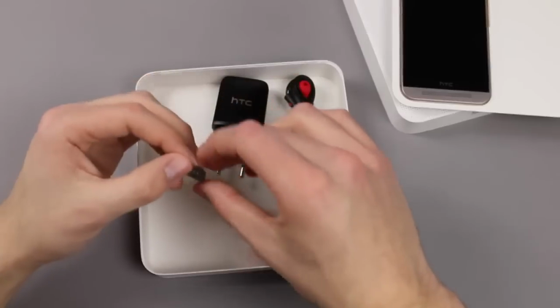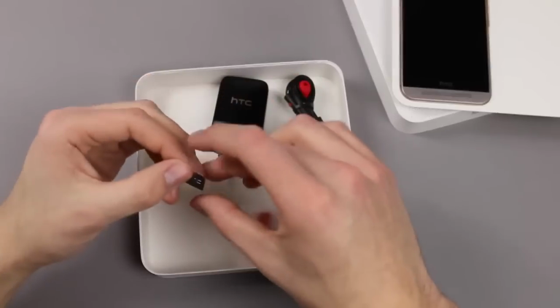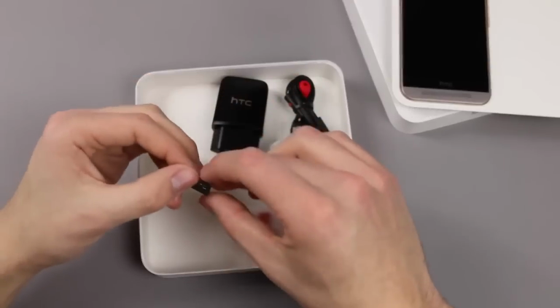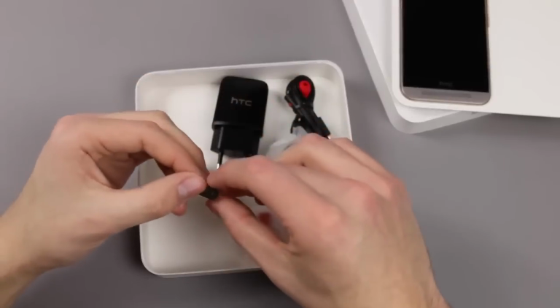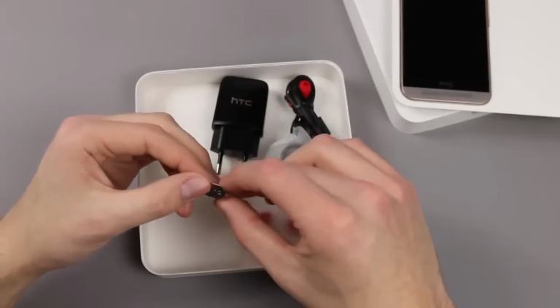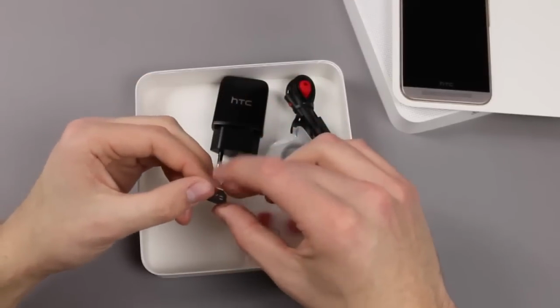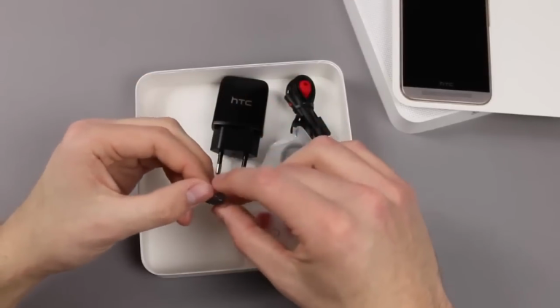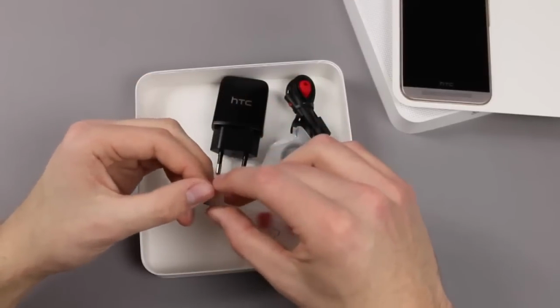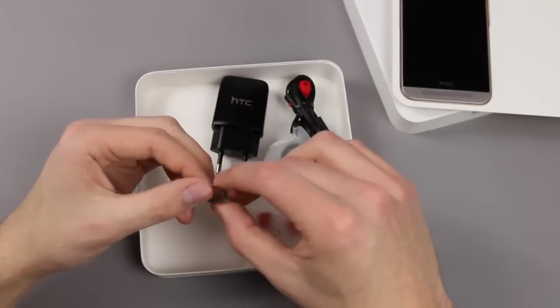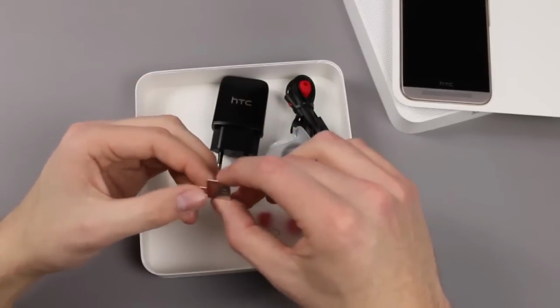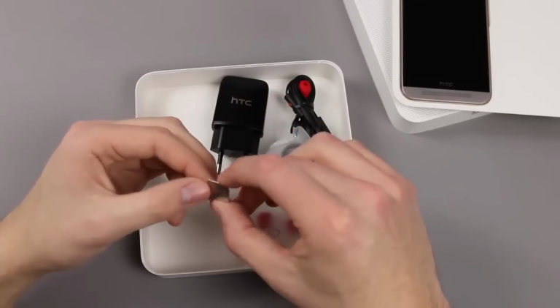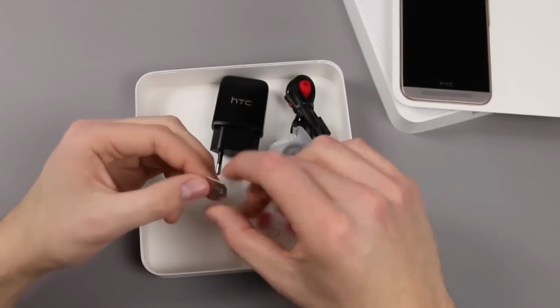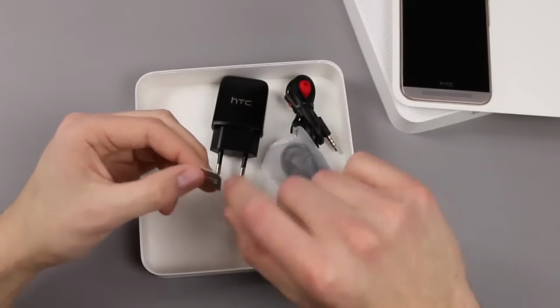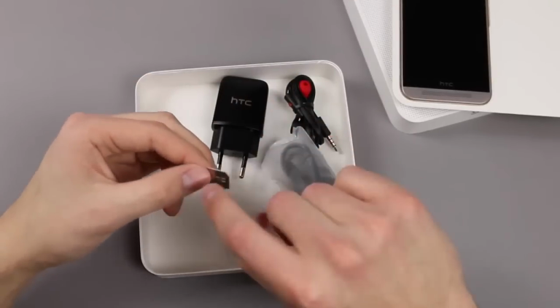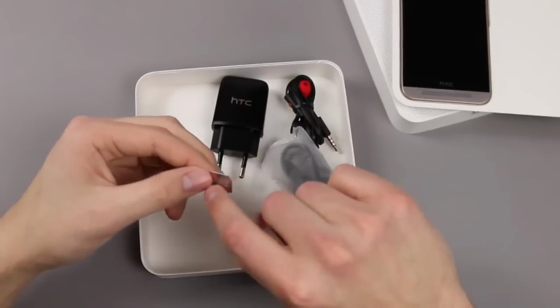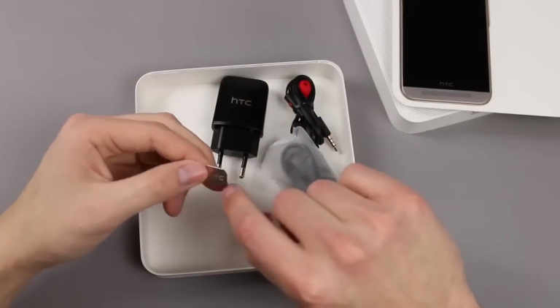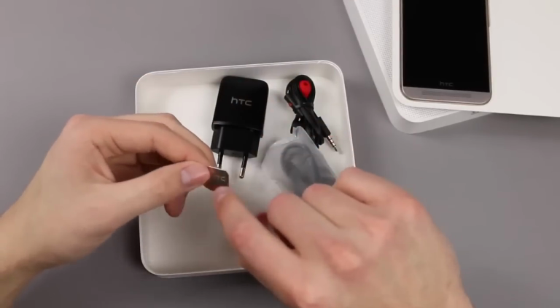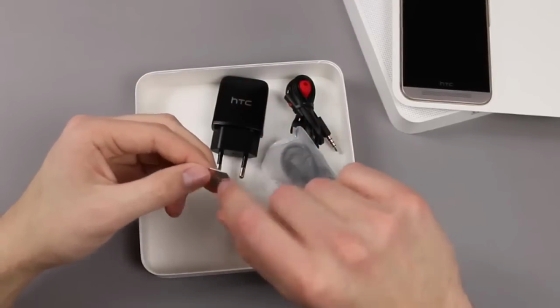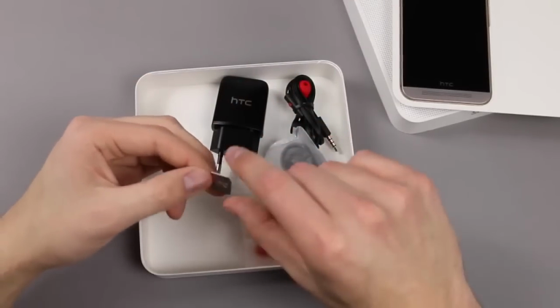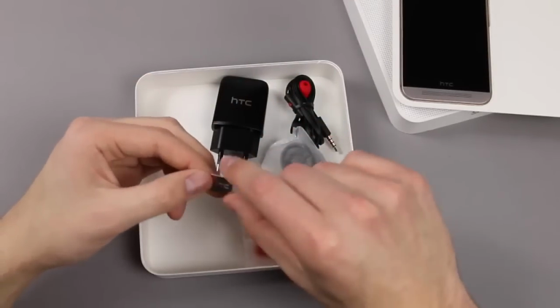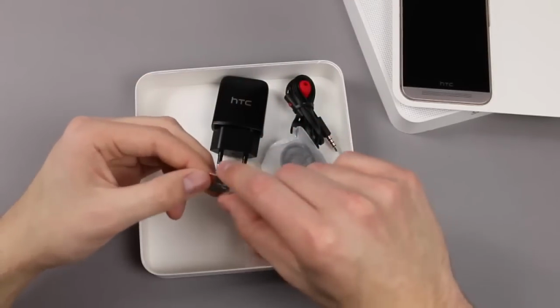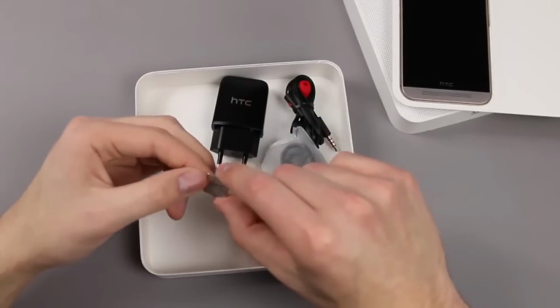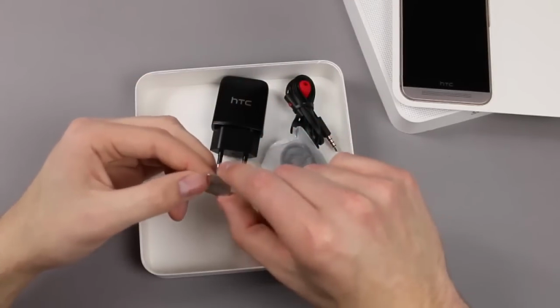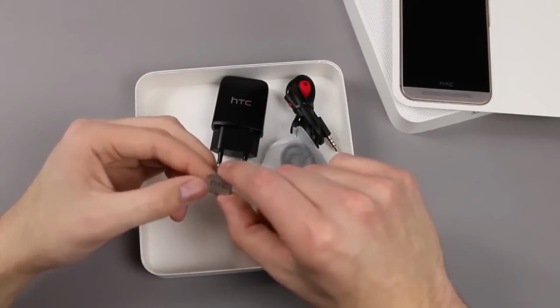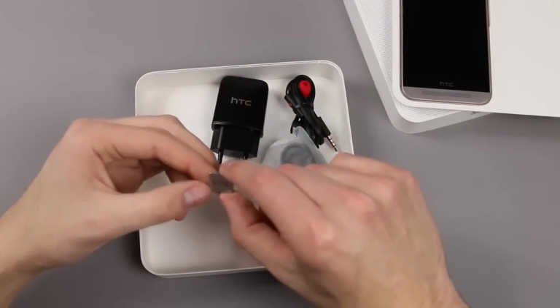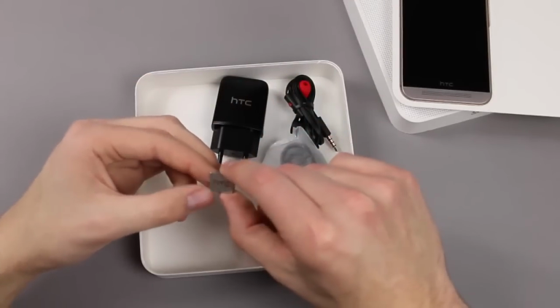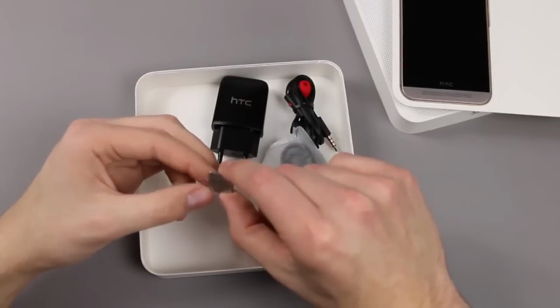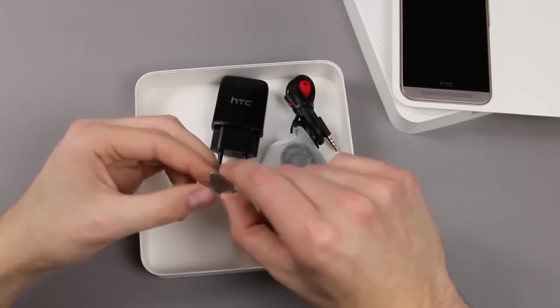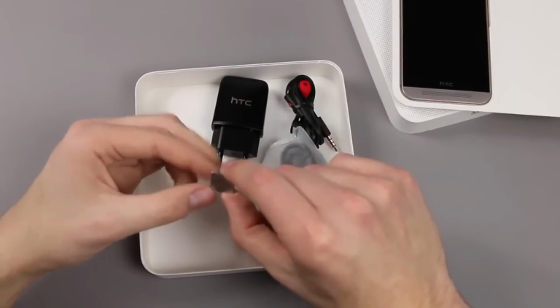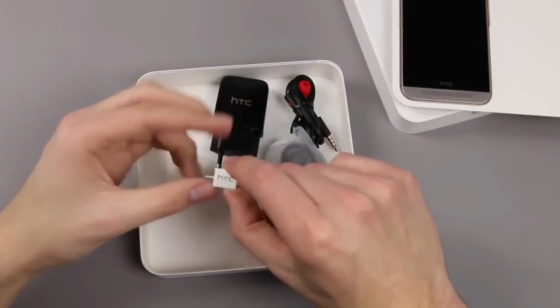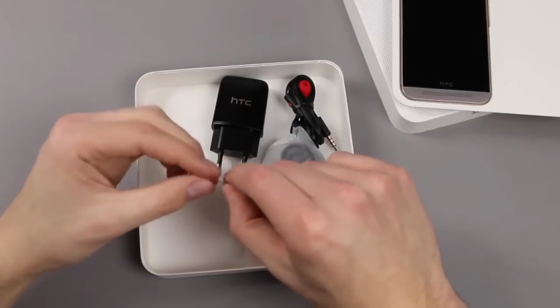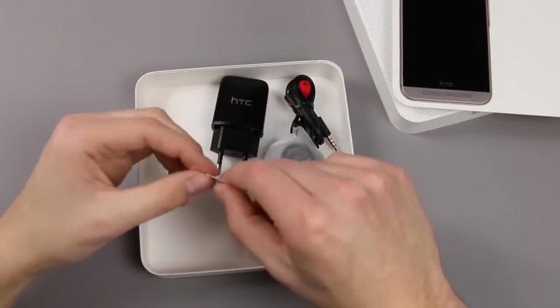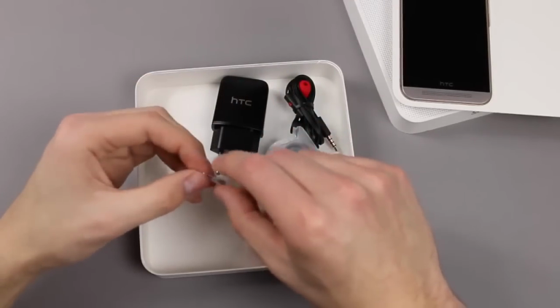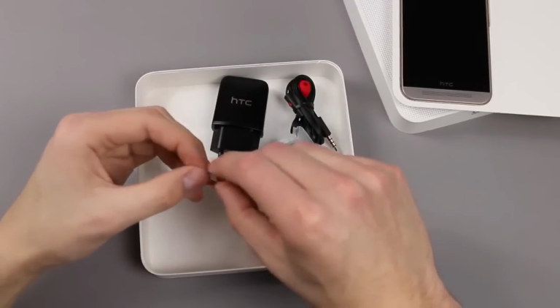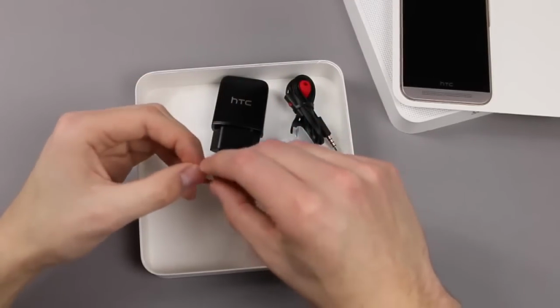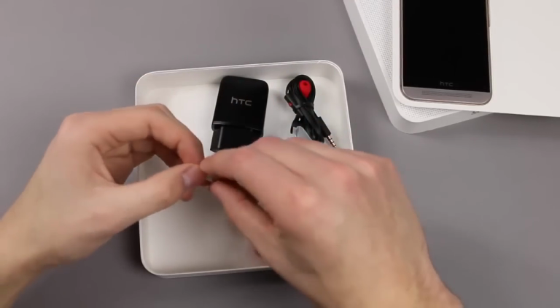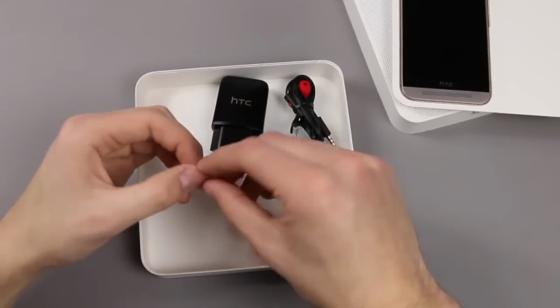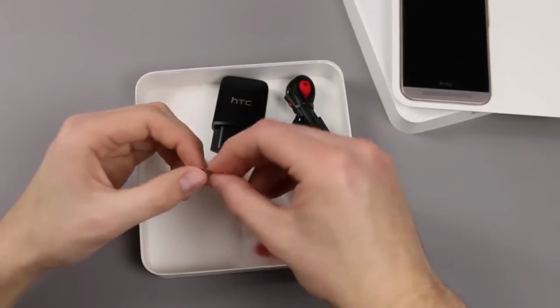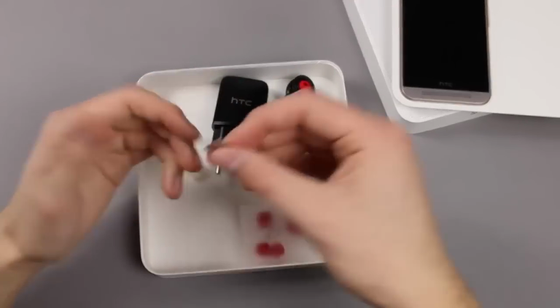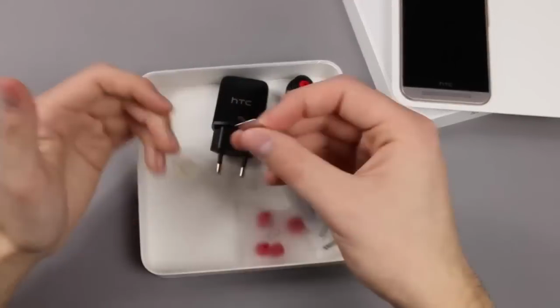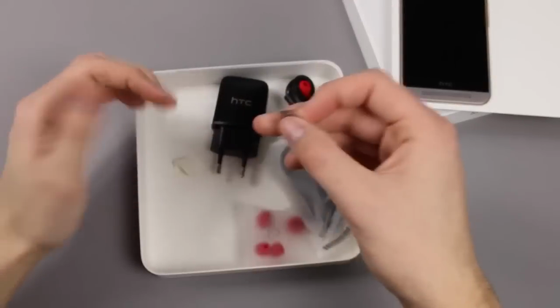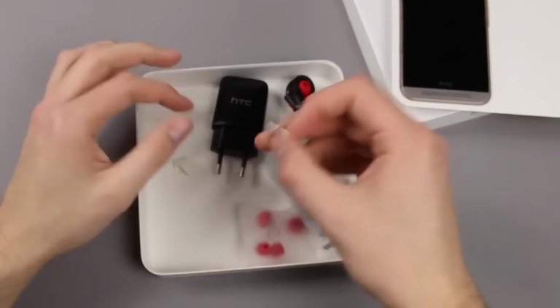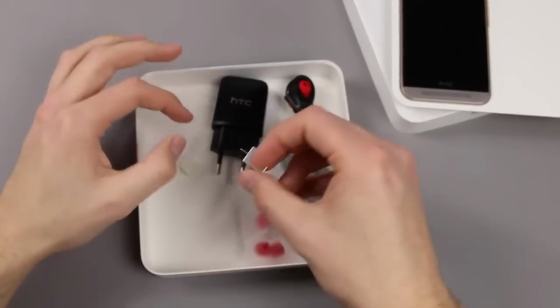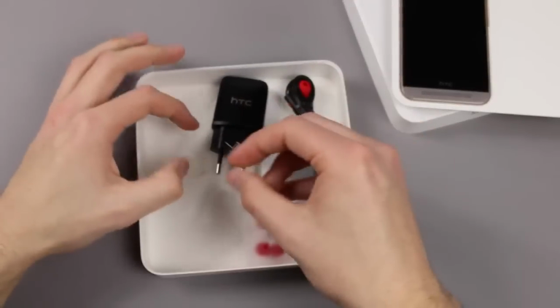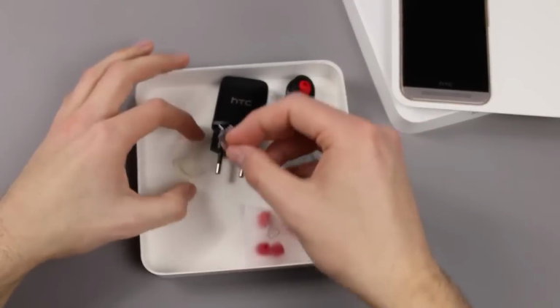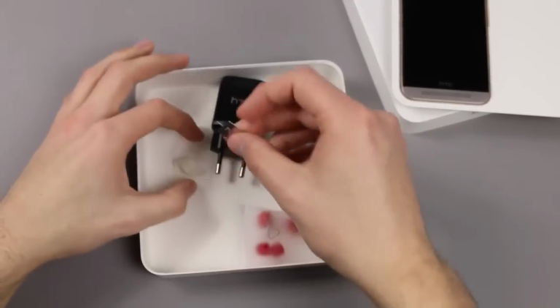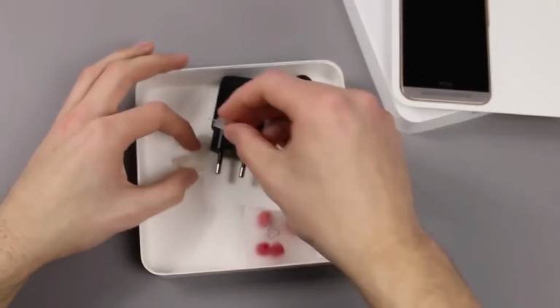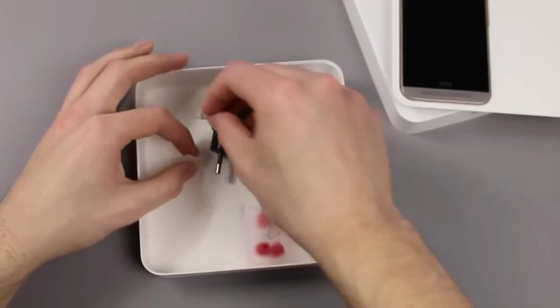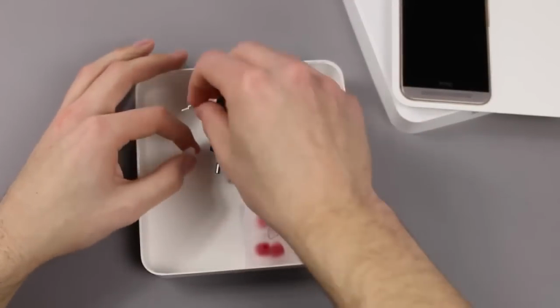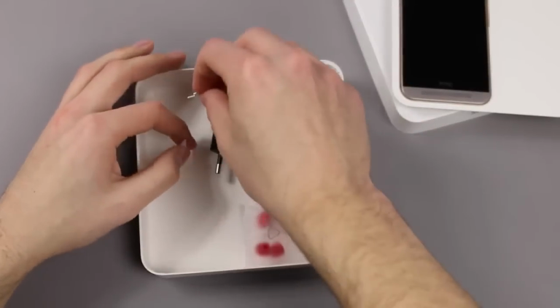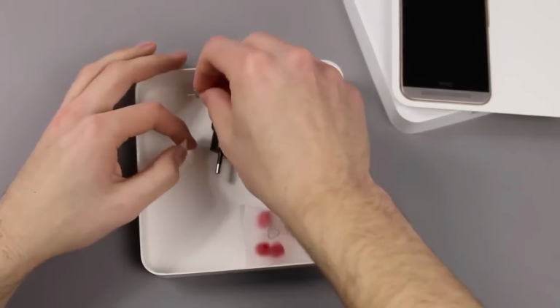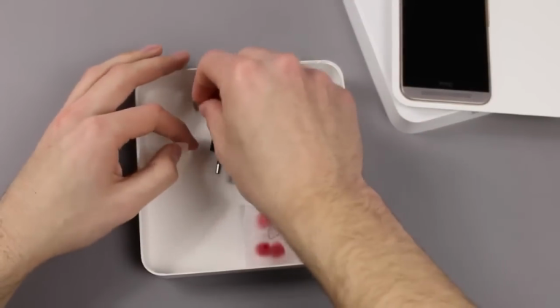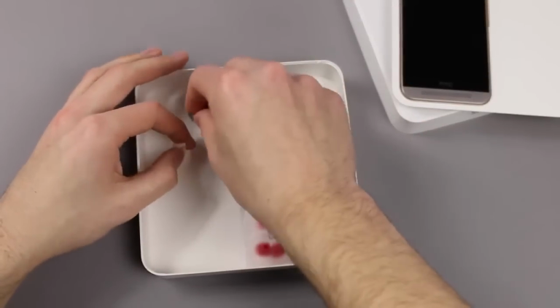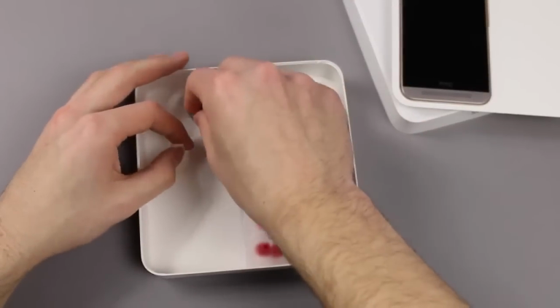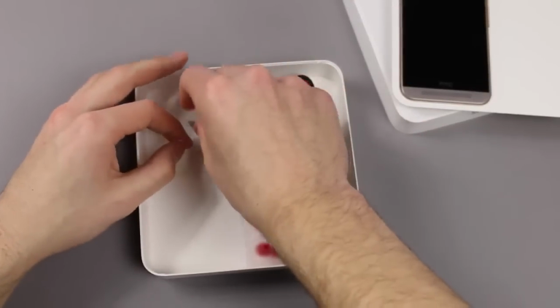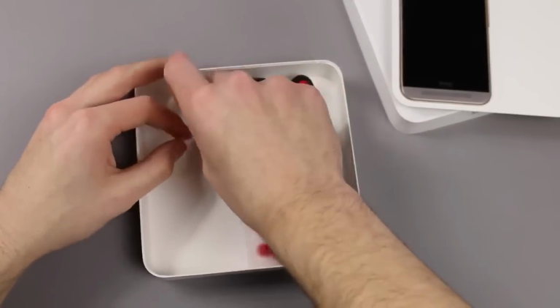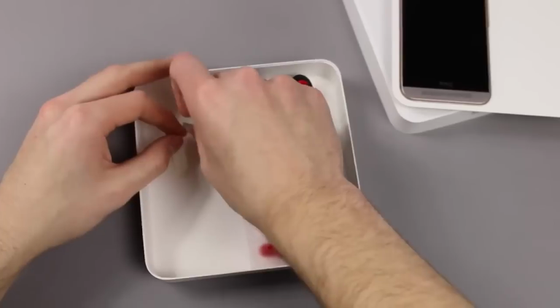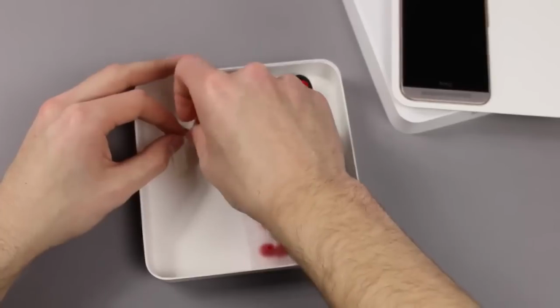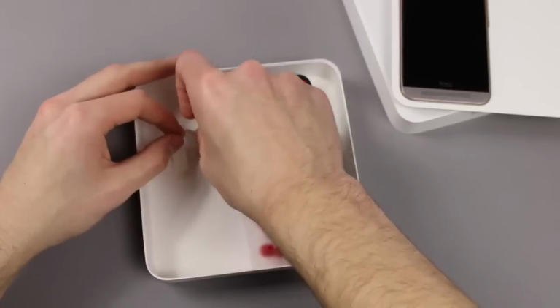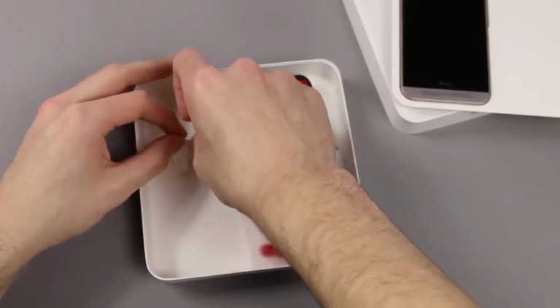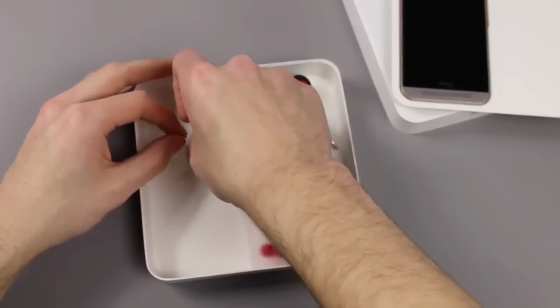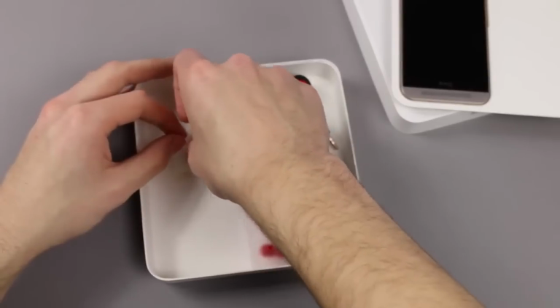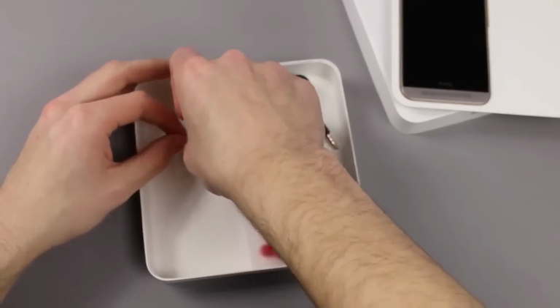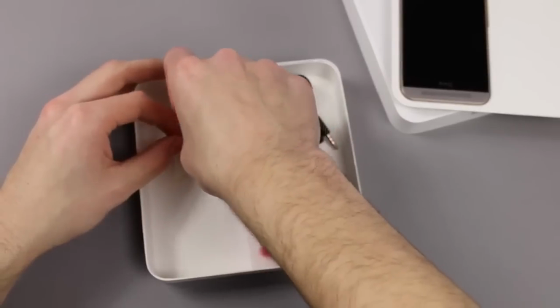Last but not least, we also have this HTC SIM eject tool with a little tape here. As you can see HTC is printed here, but this is also nothing special — we already know it from older HTC smartphones.